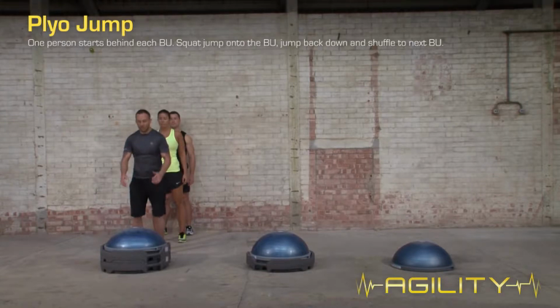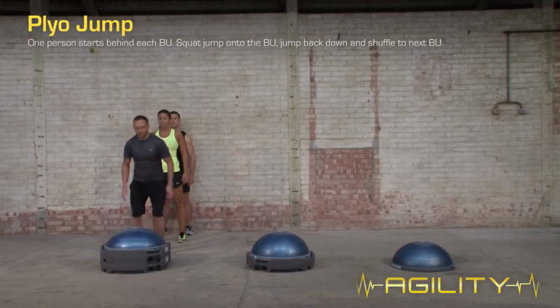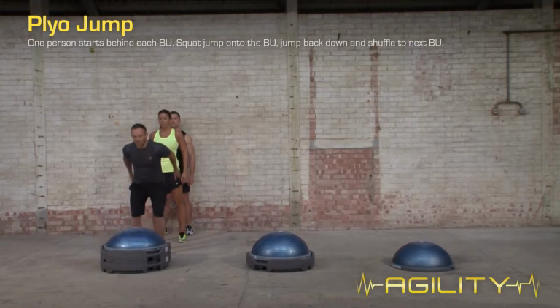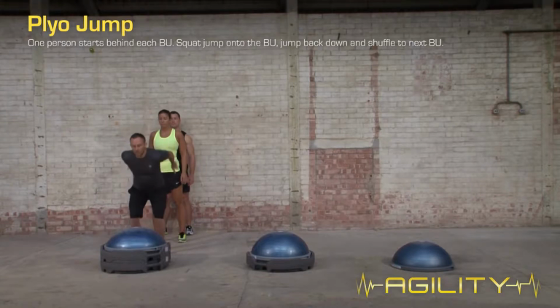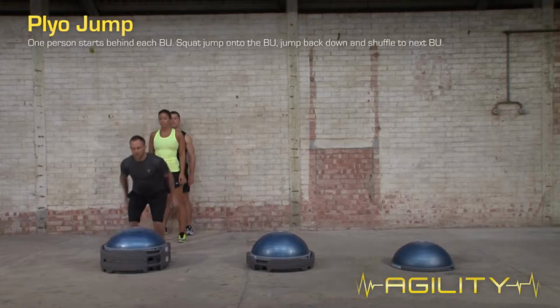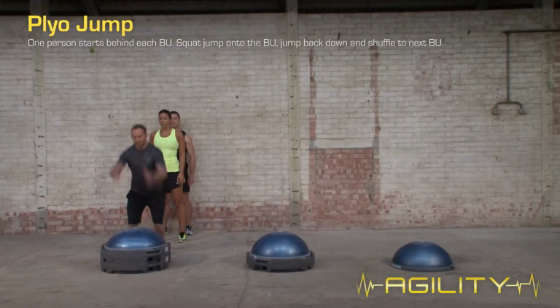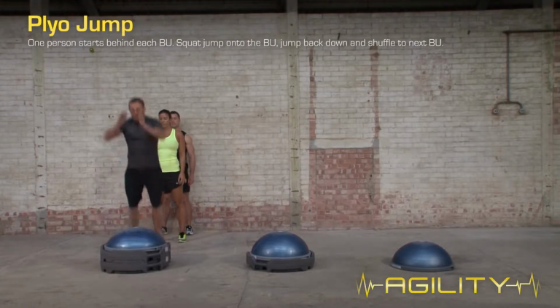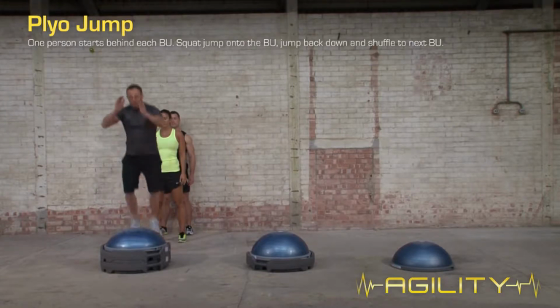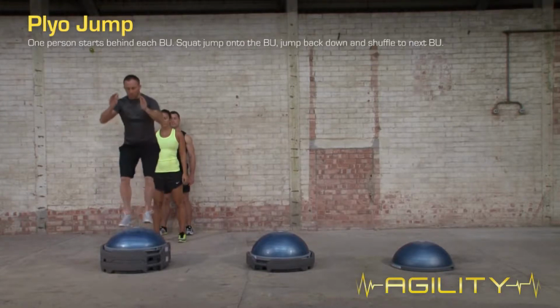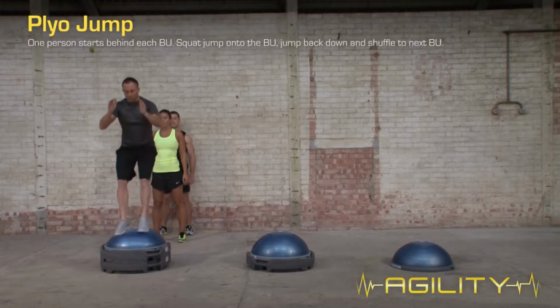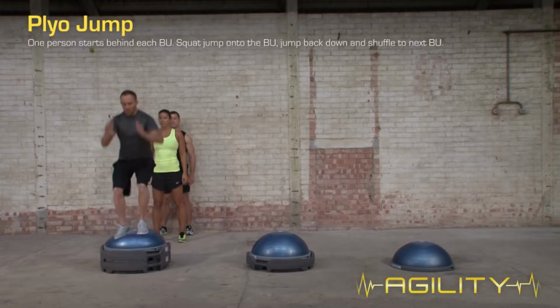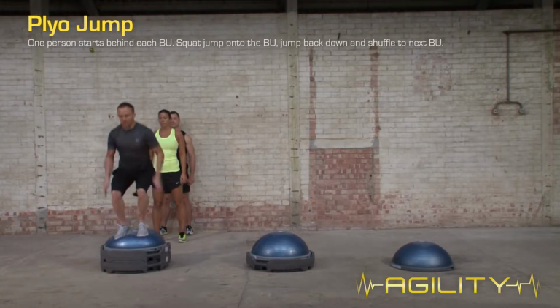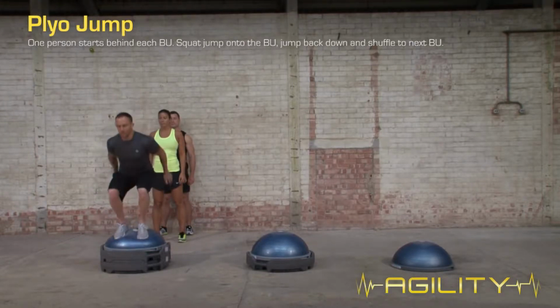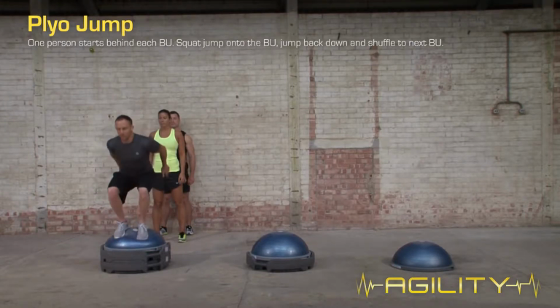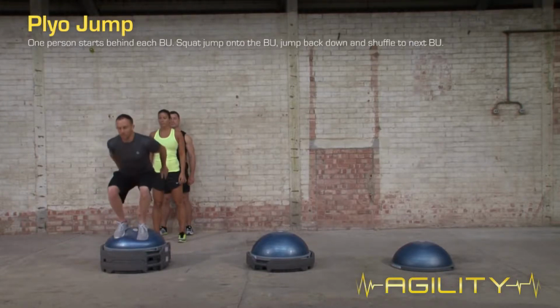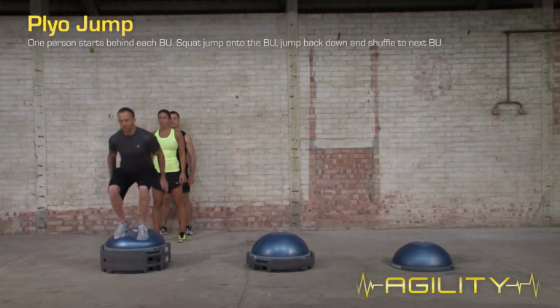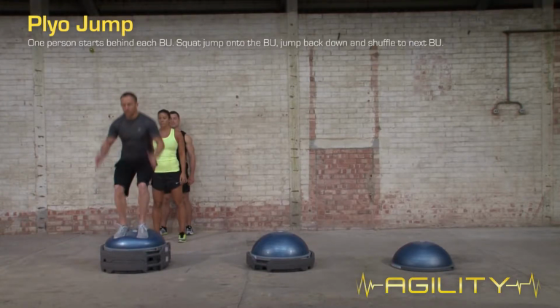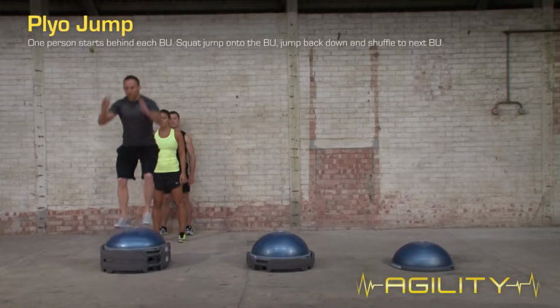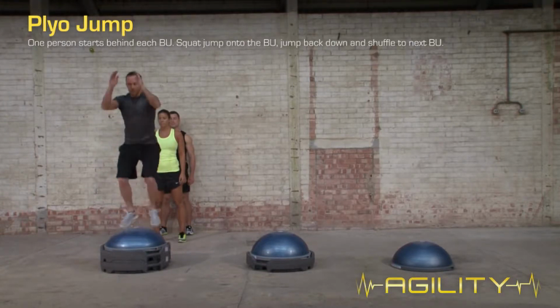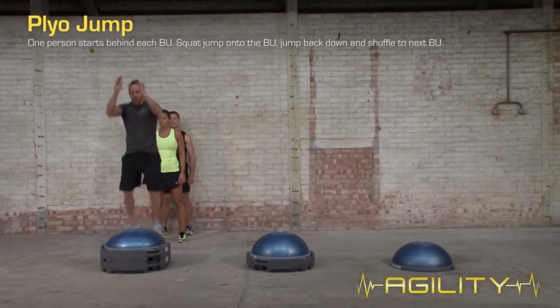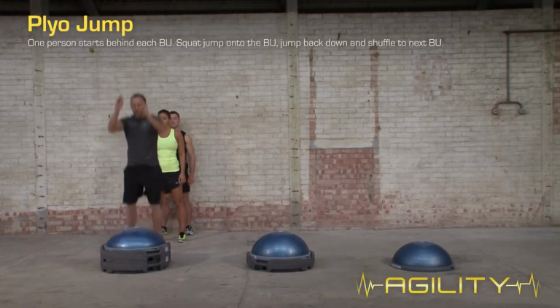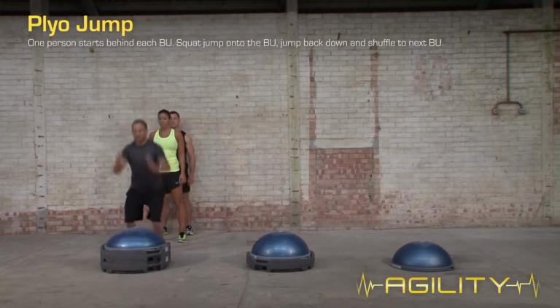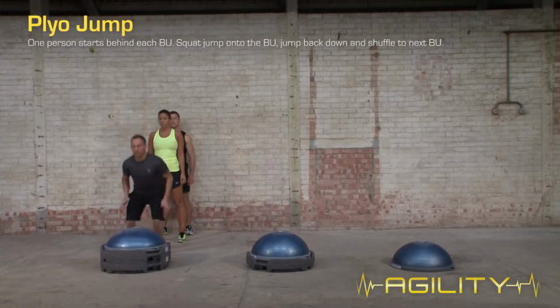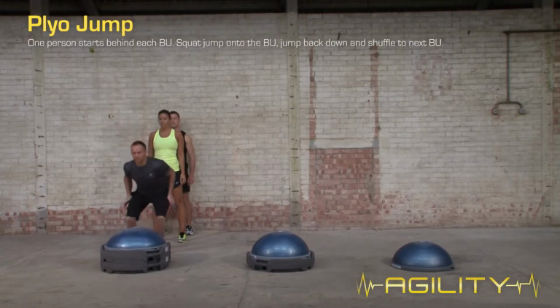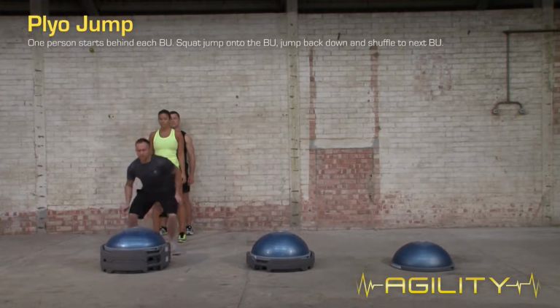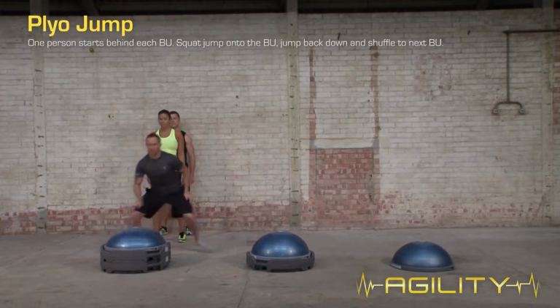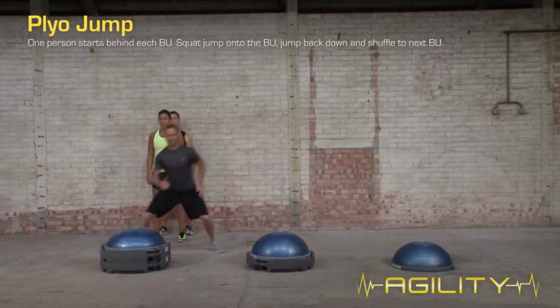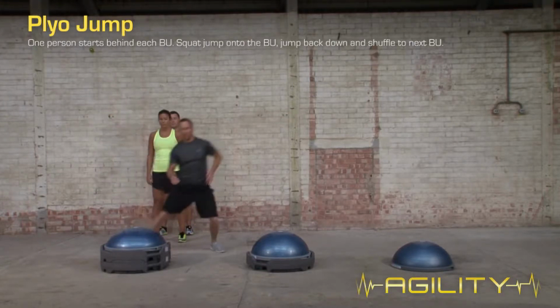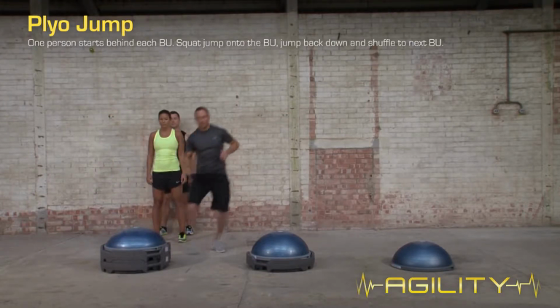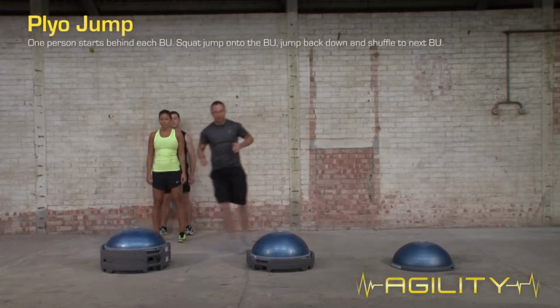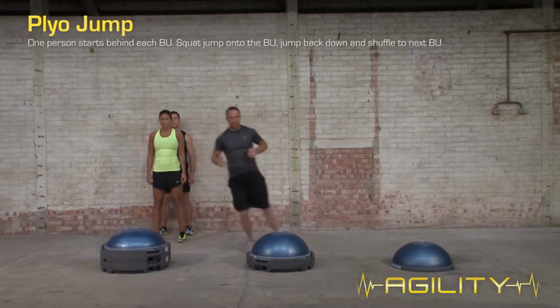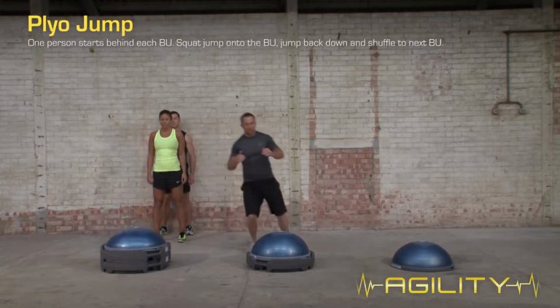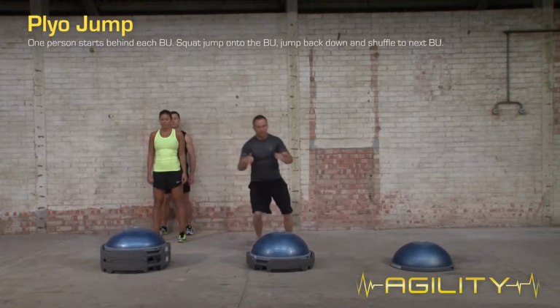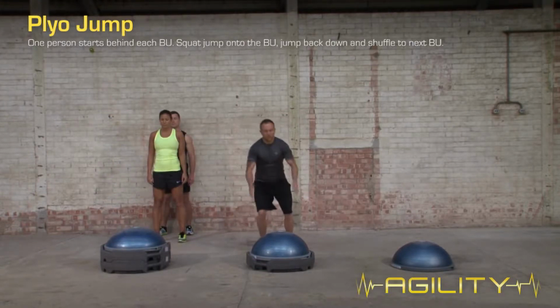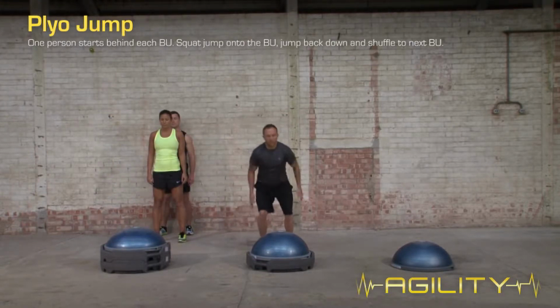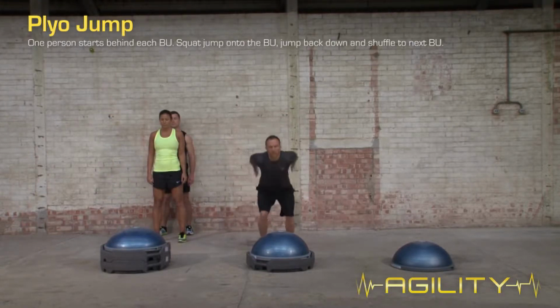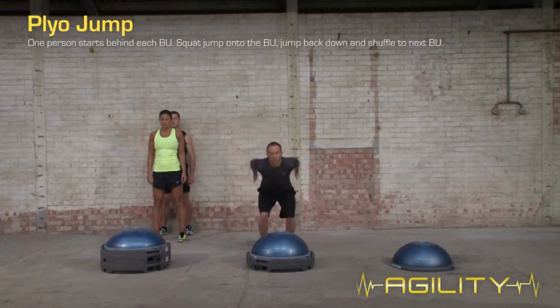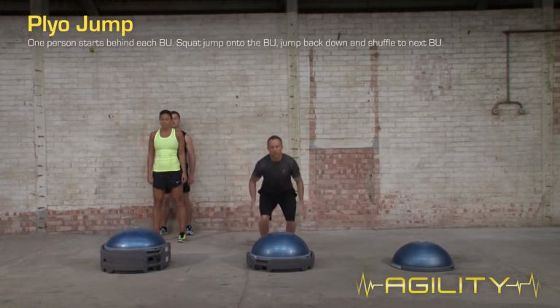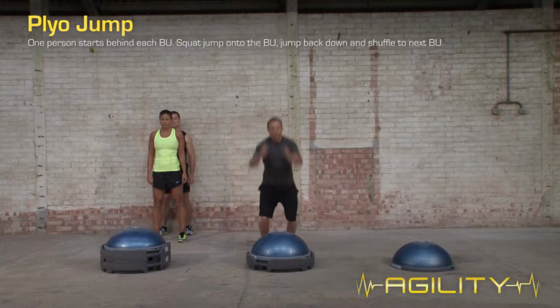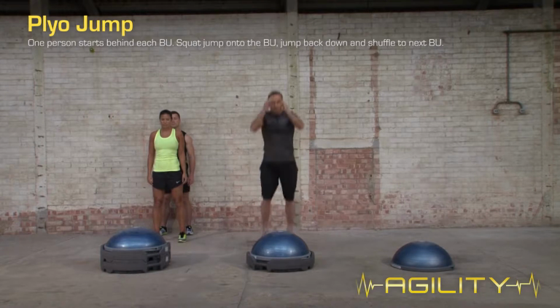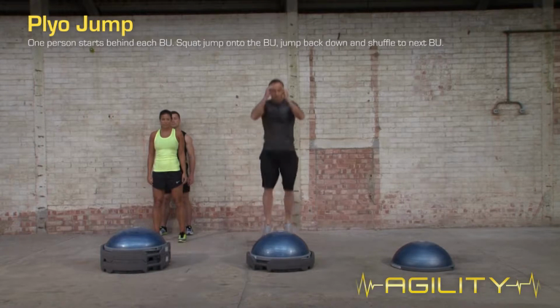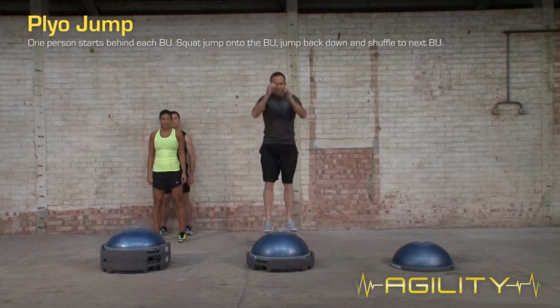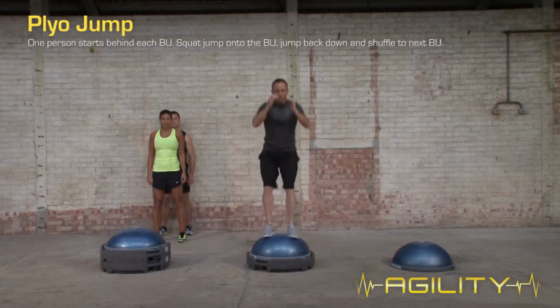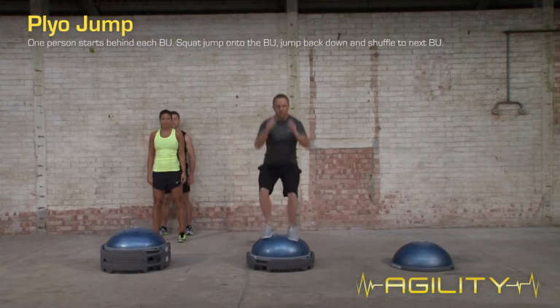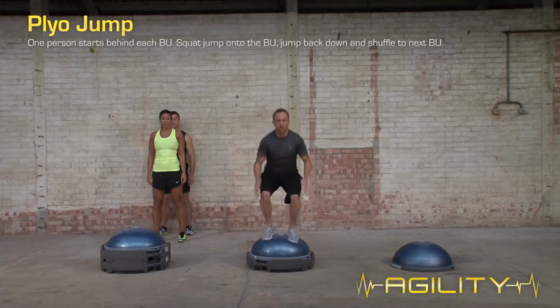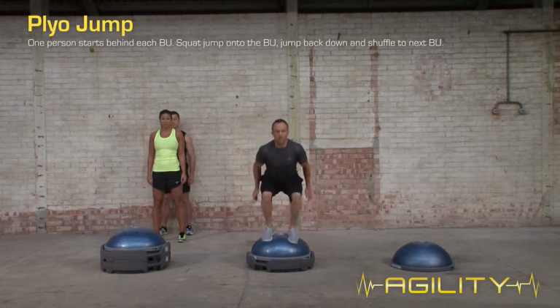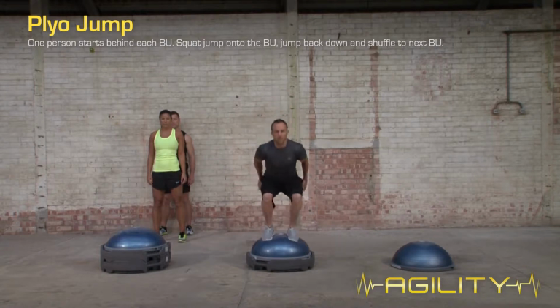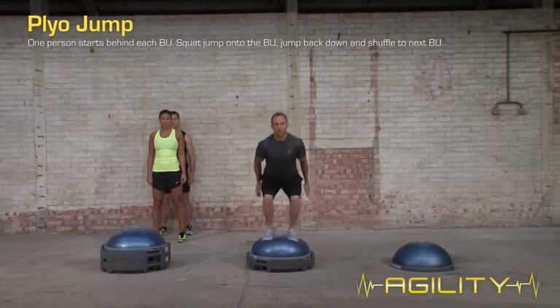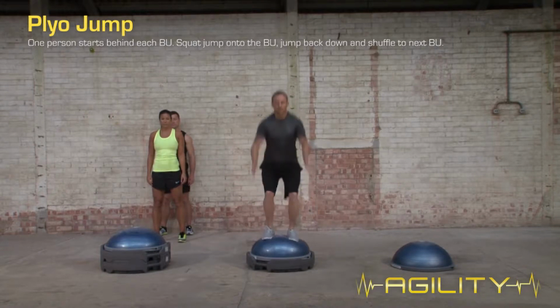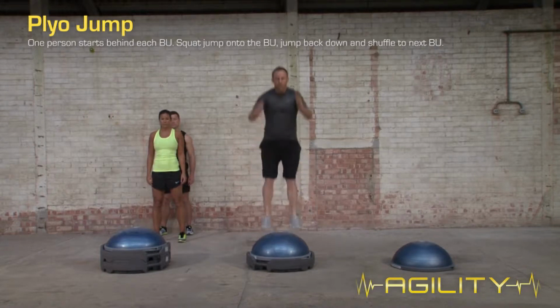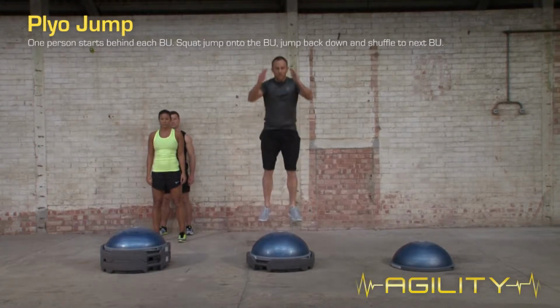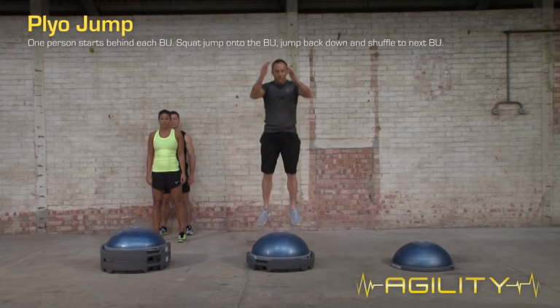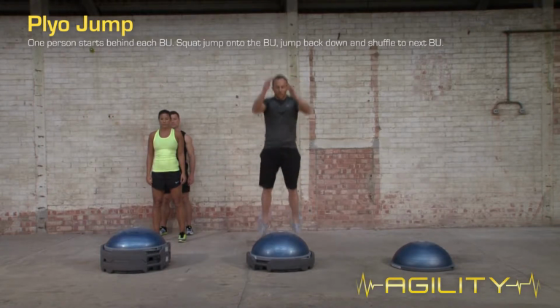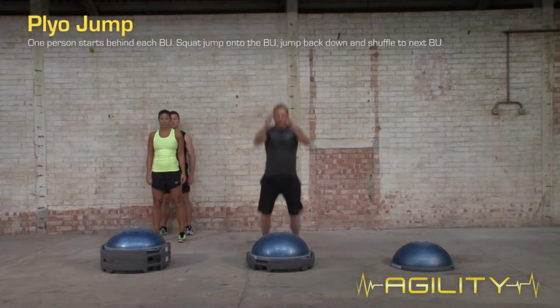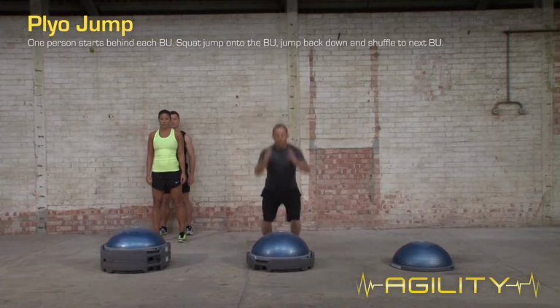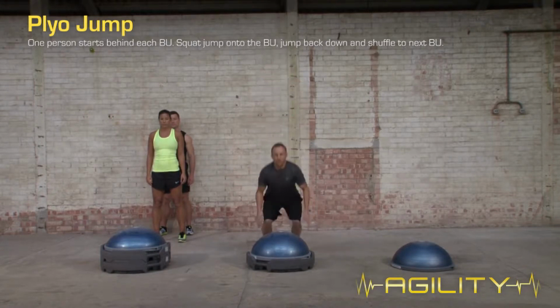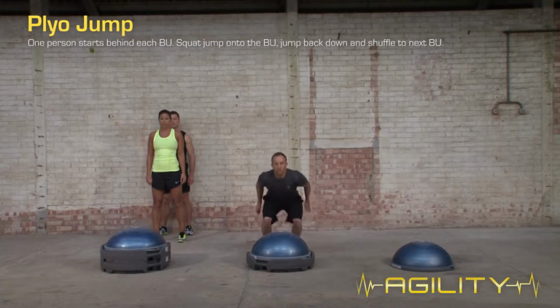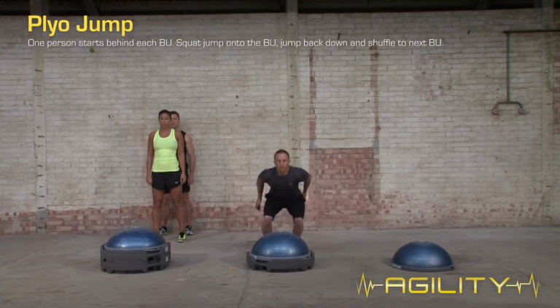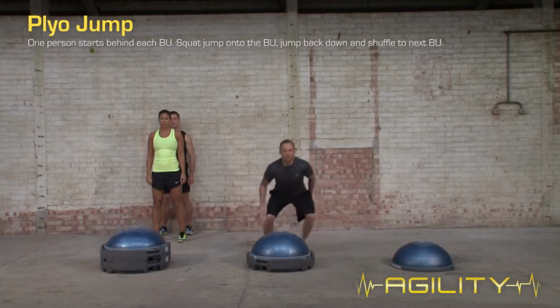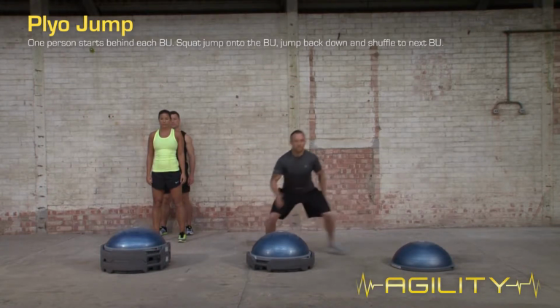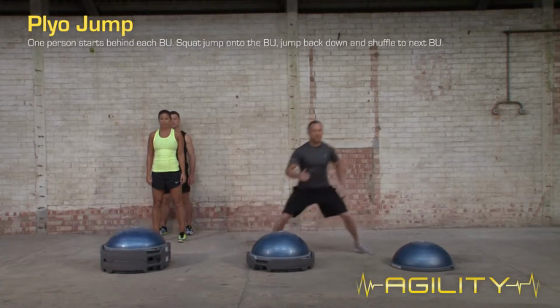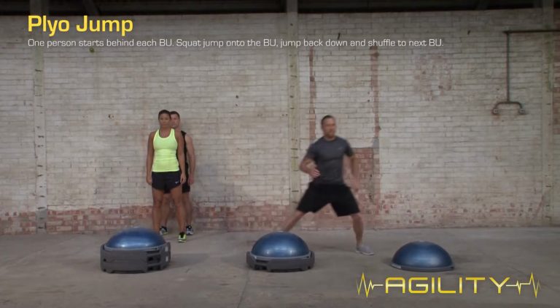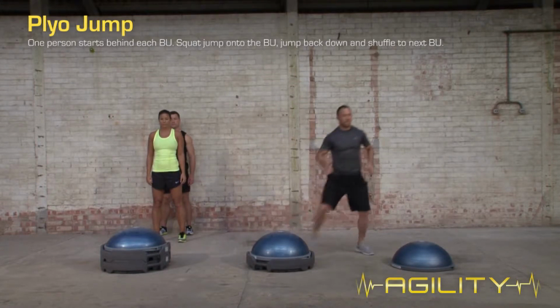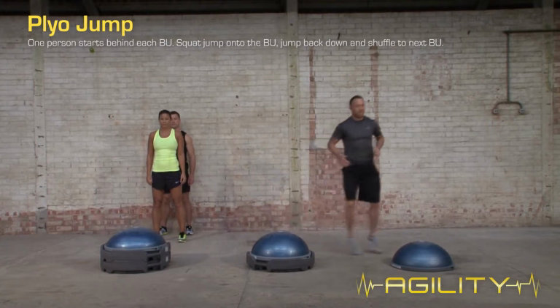With one person starting behind each BOSU, squat jump onto the BOSU, jump back down and shuffle to the next BOSU and repeat.